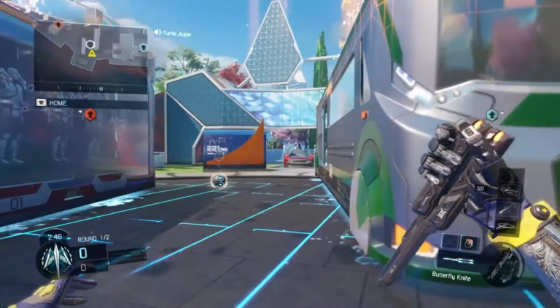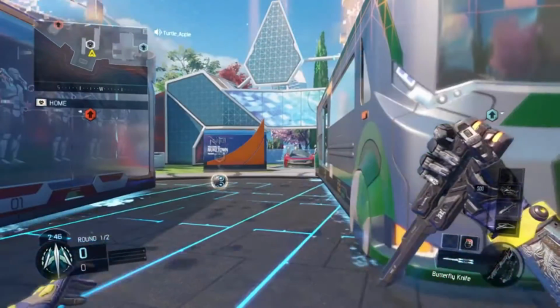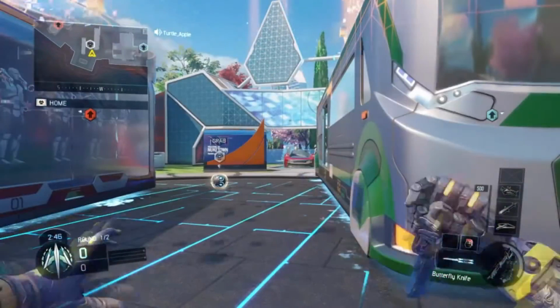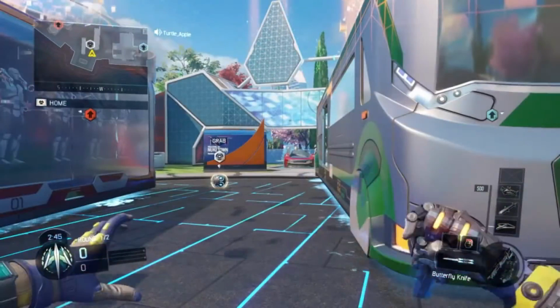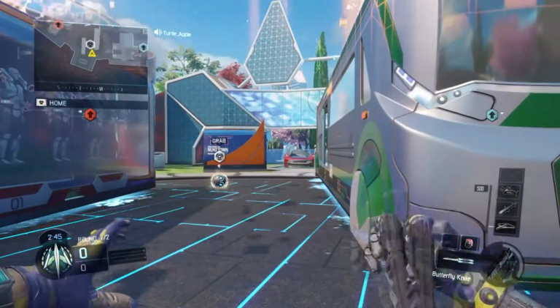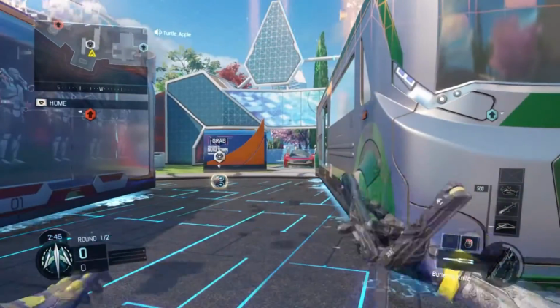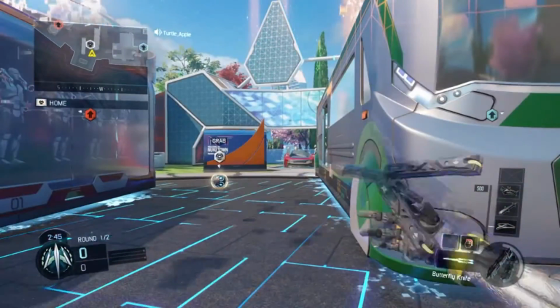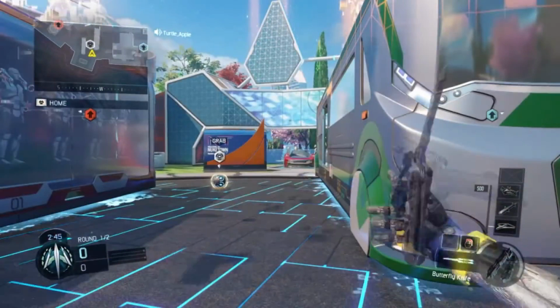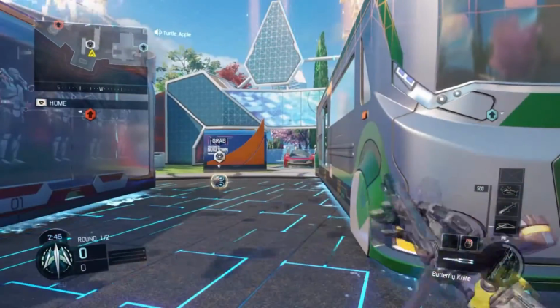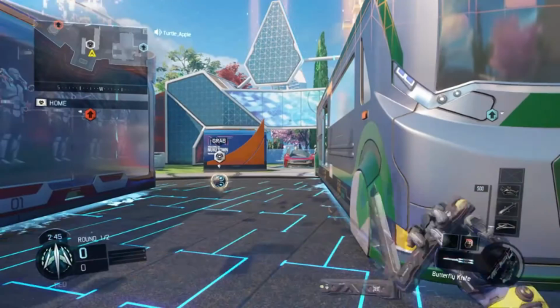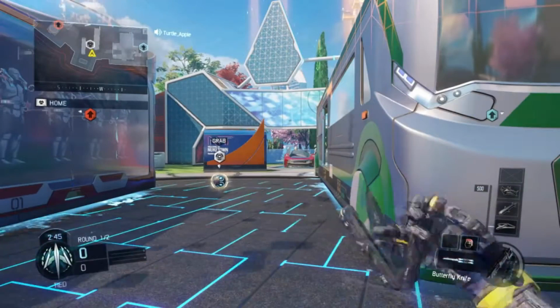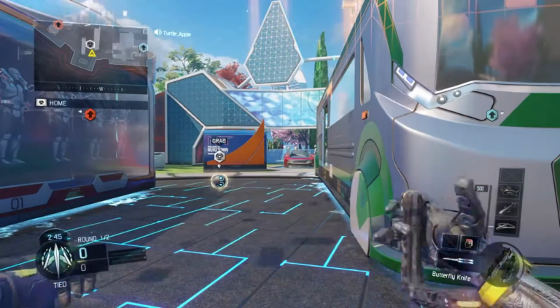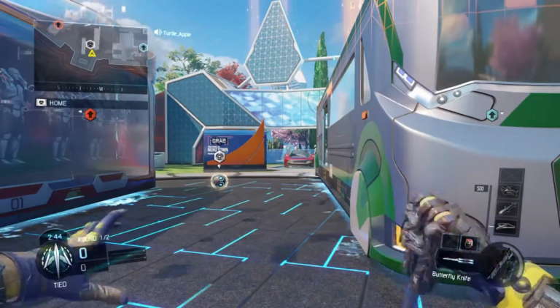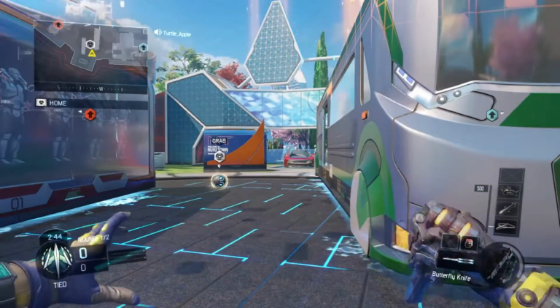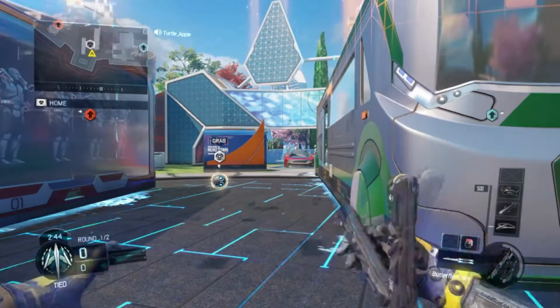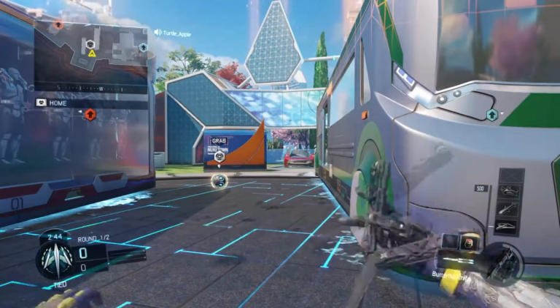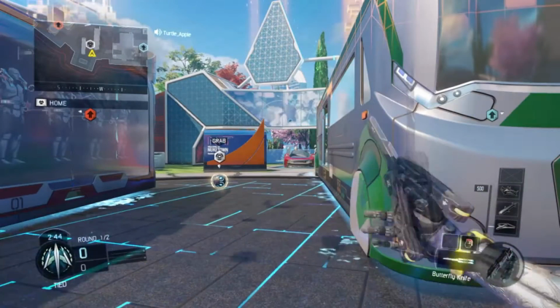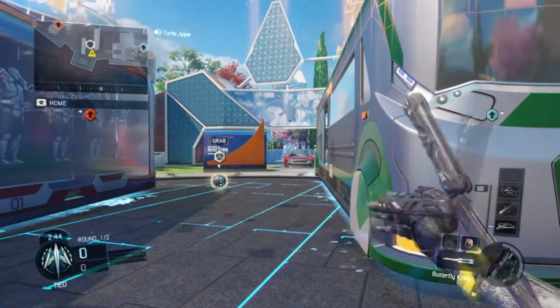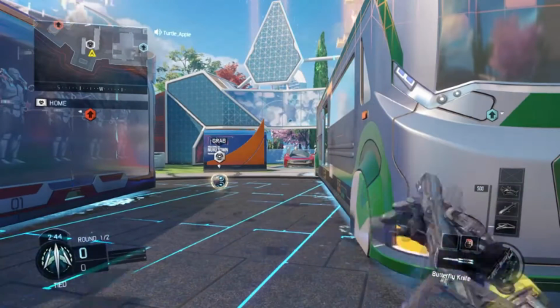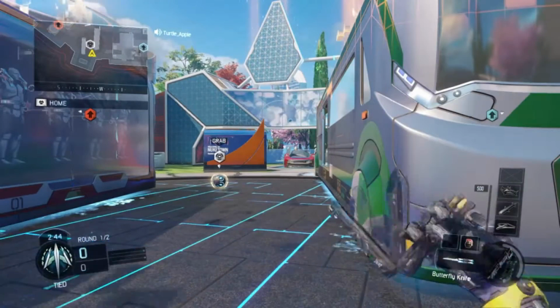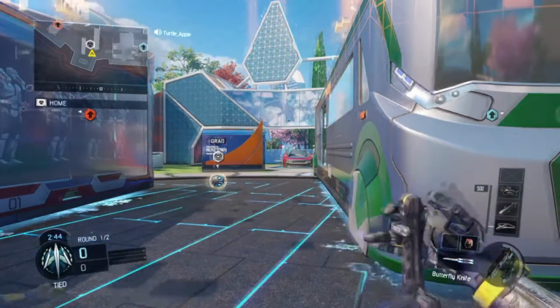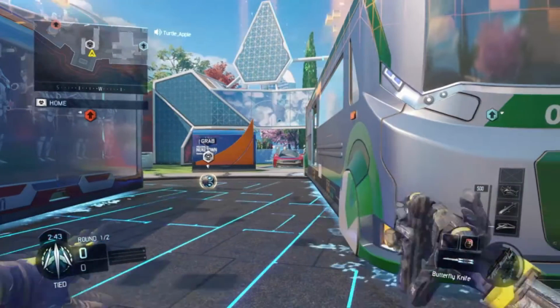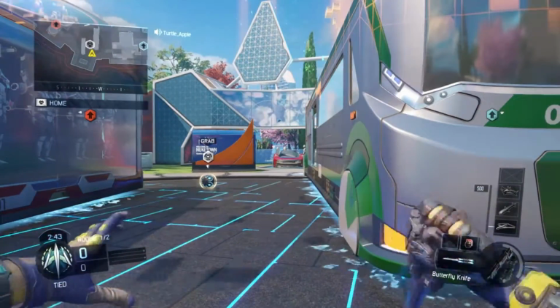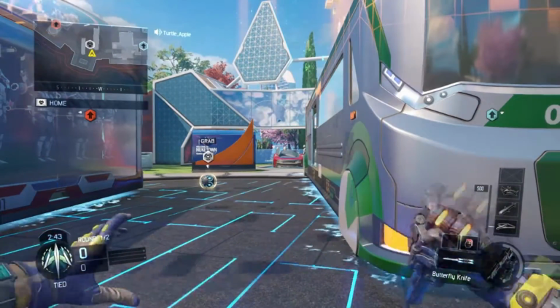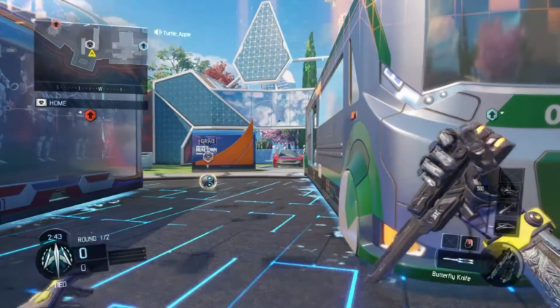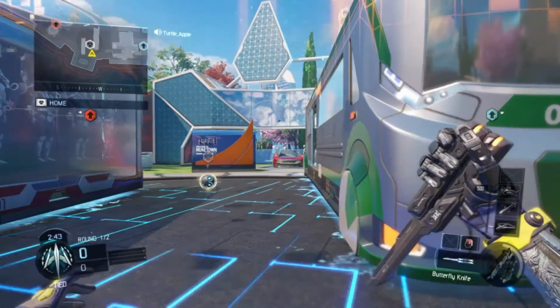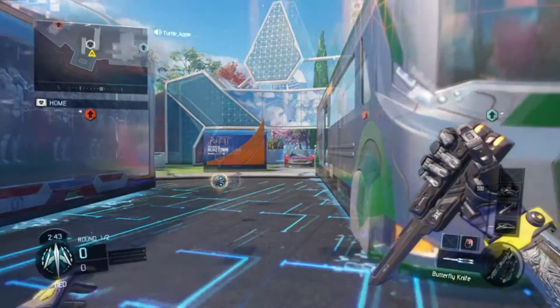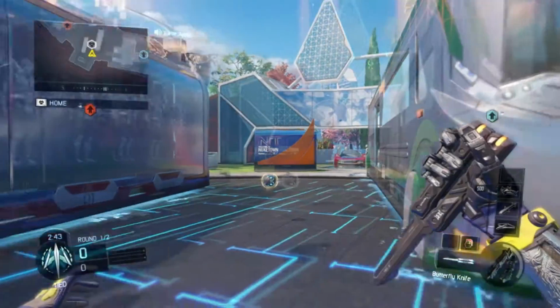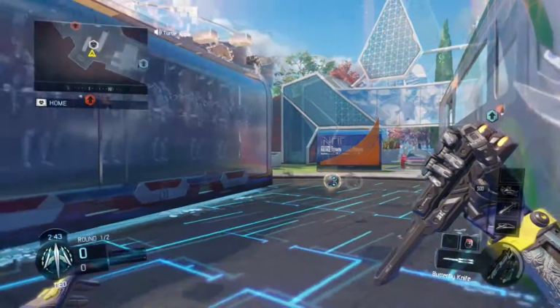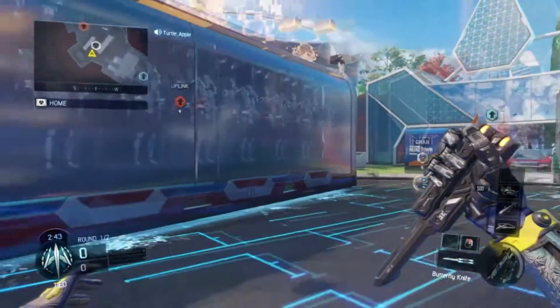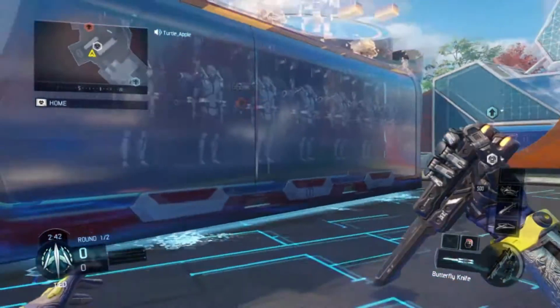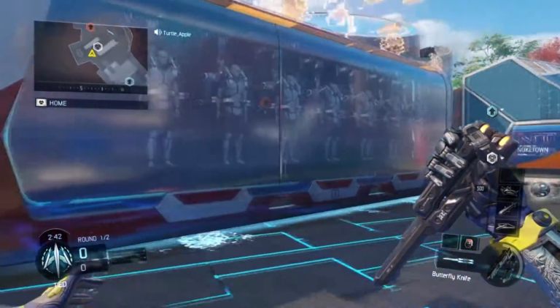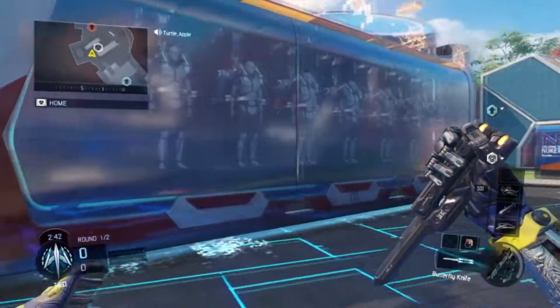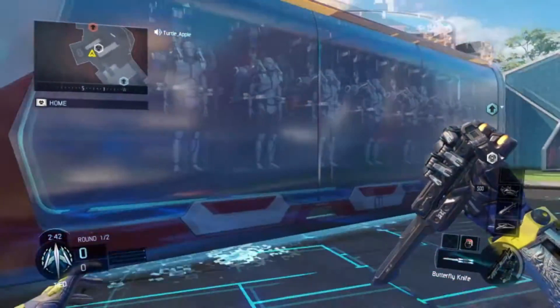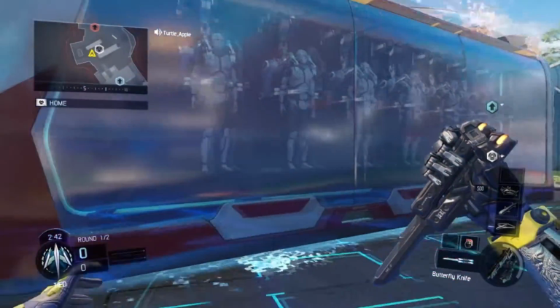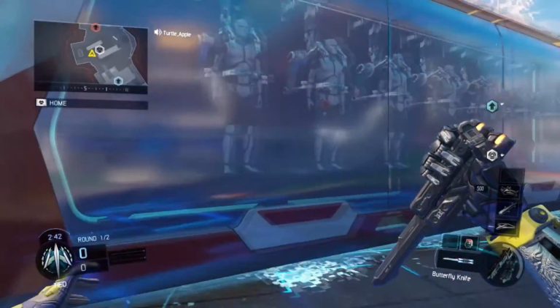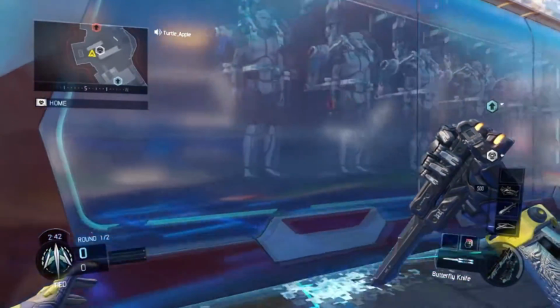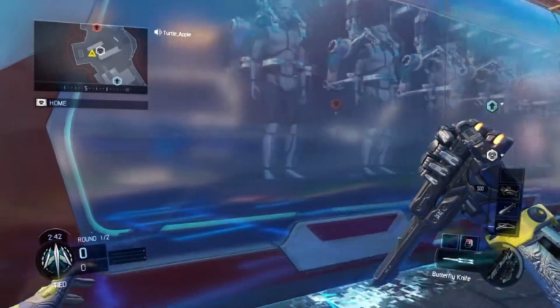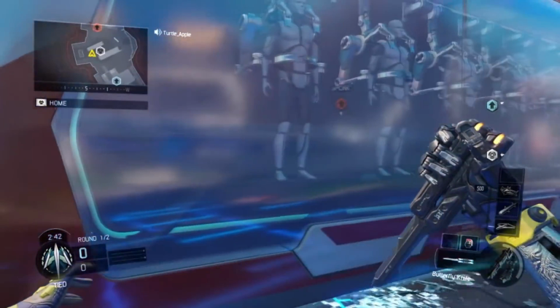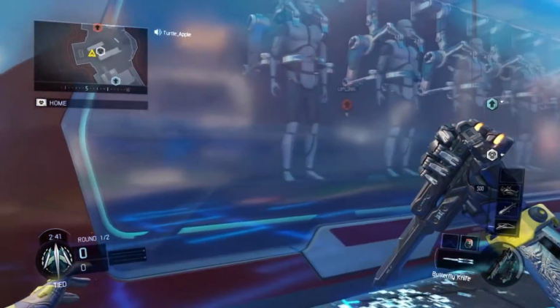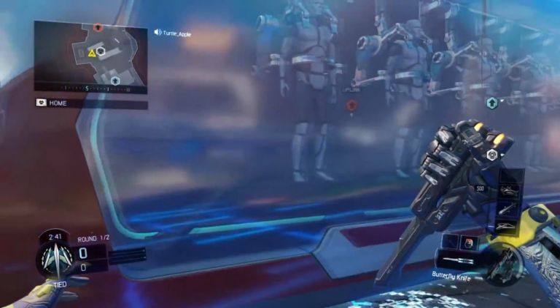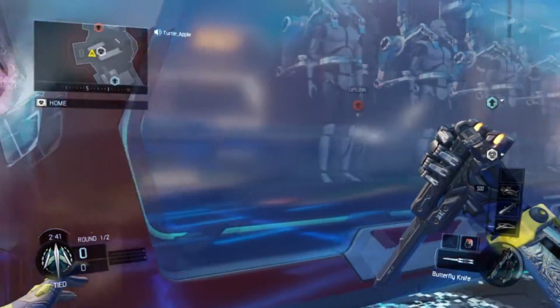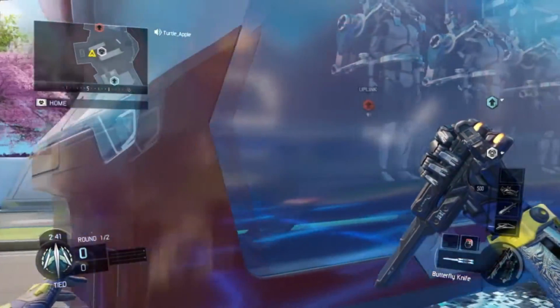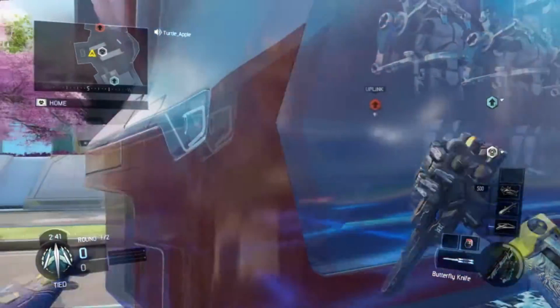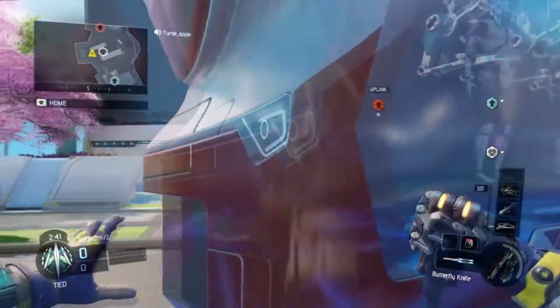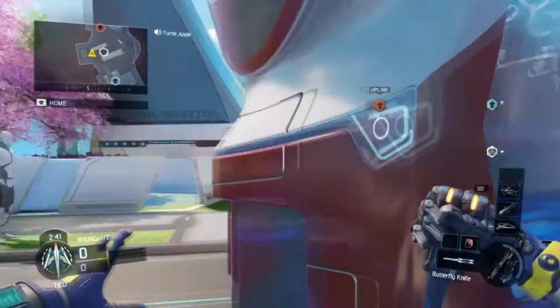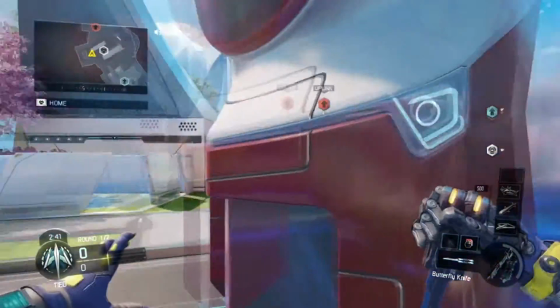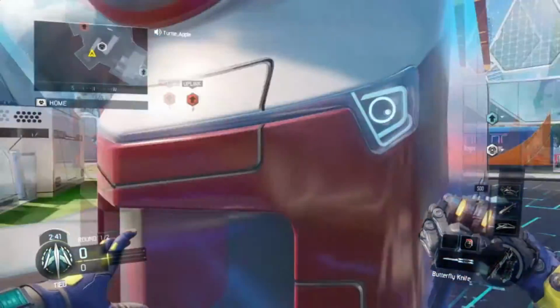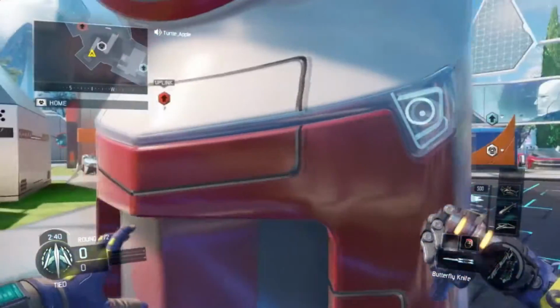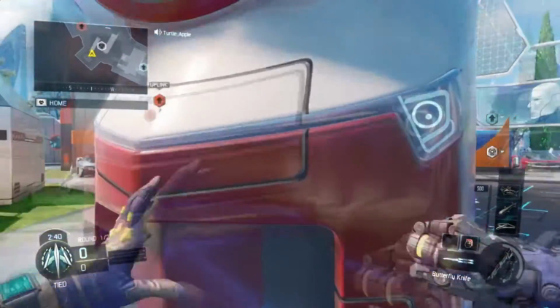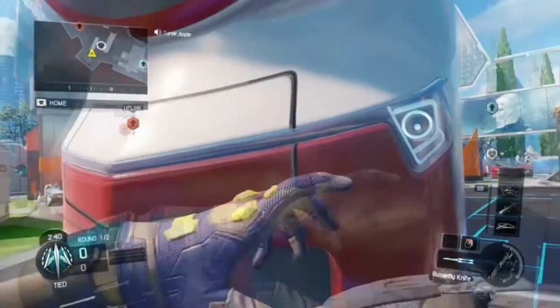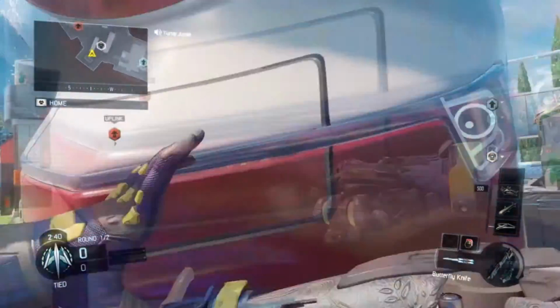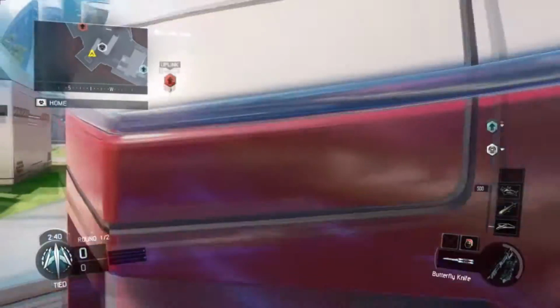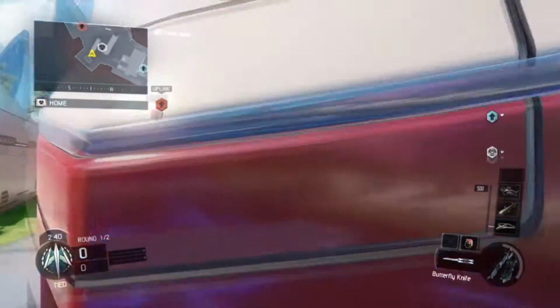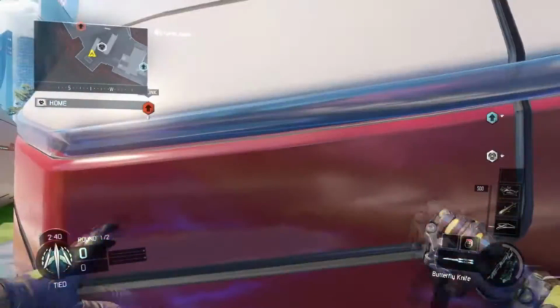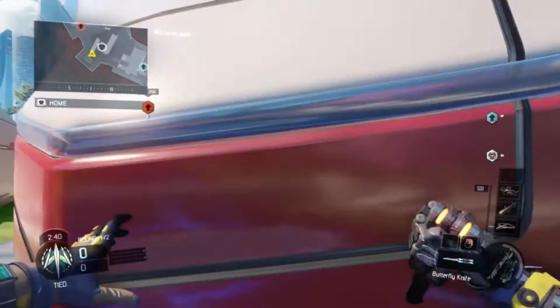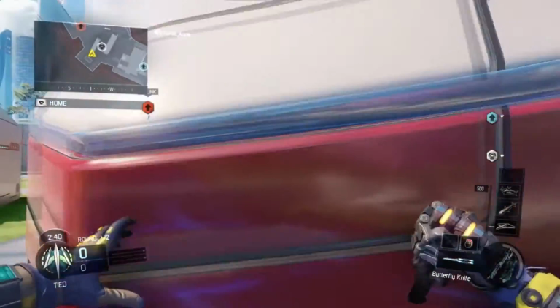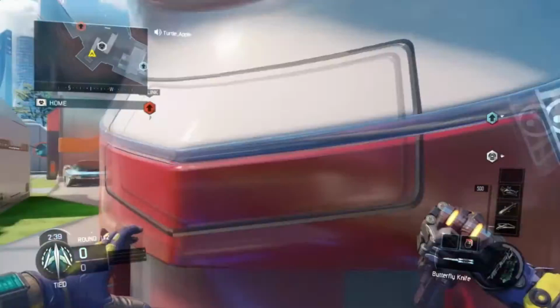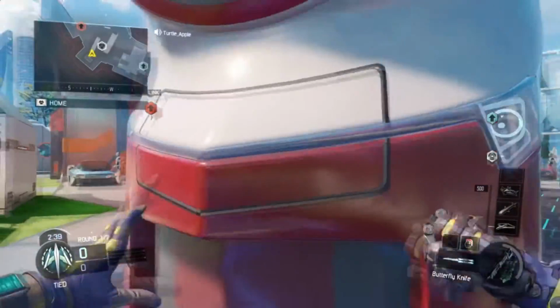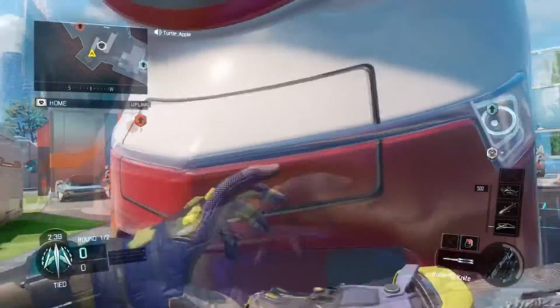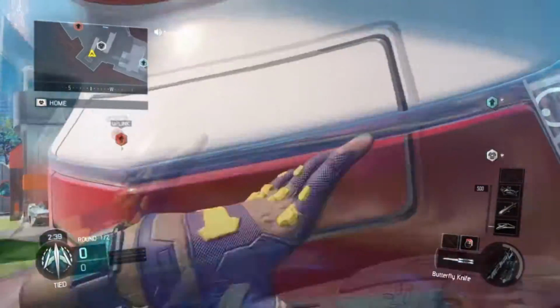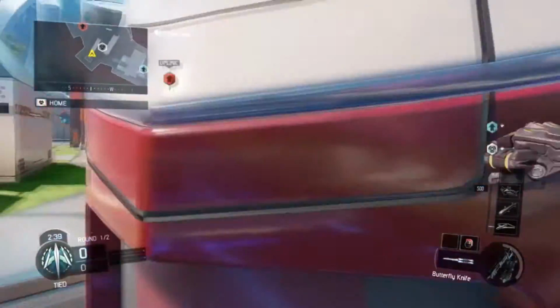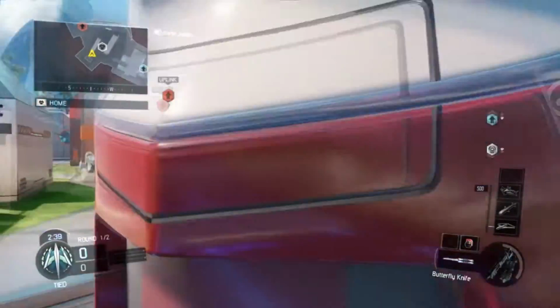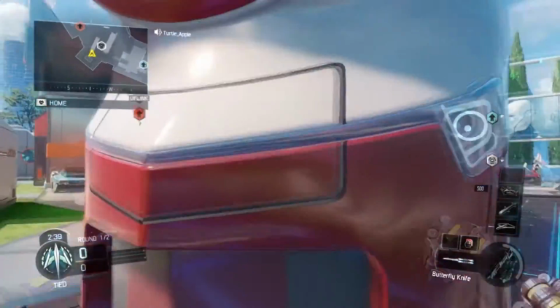If you press square you can actually flip this shit around. L2 to examine and the knifing is pretty much the same thing.